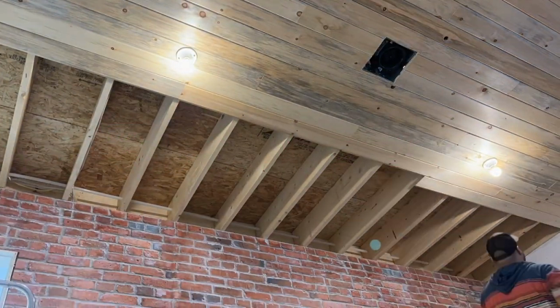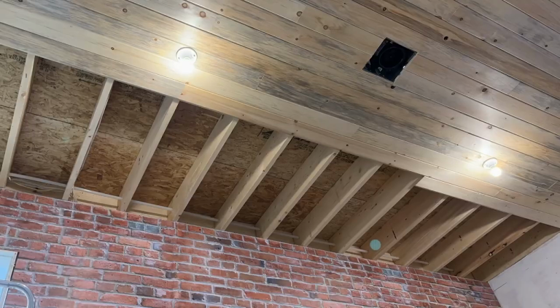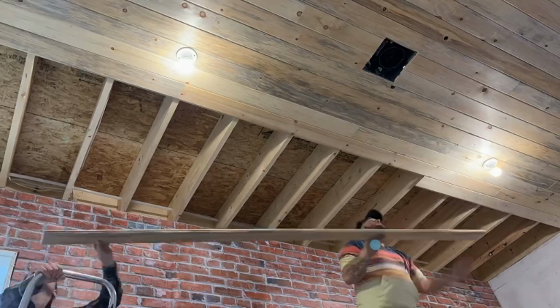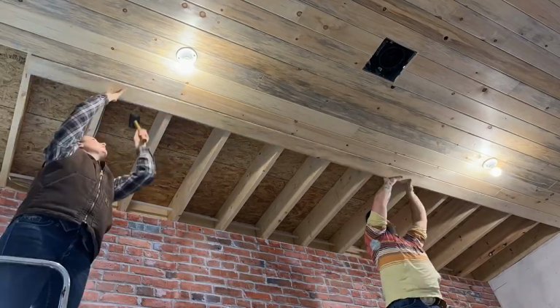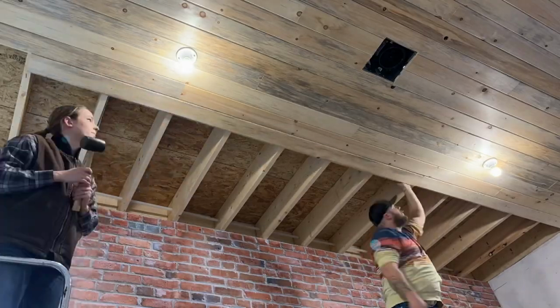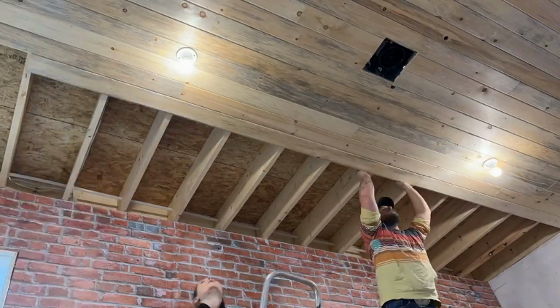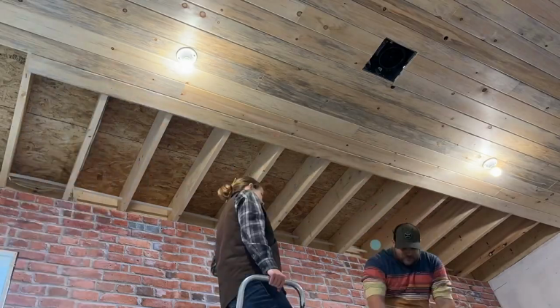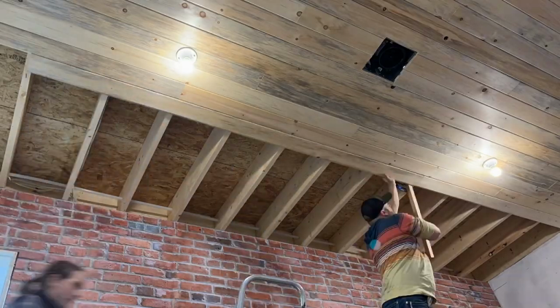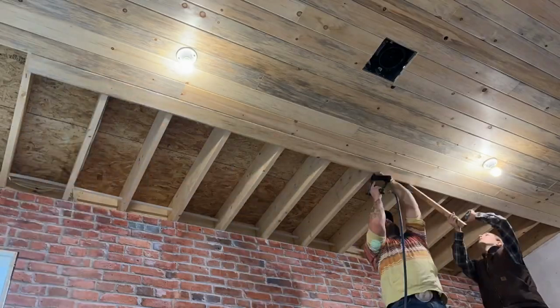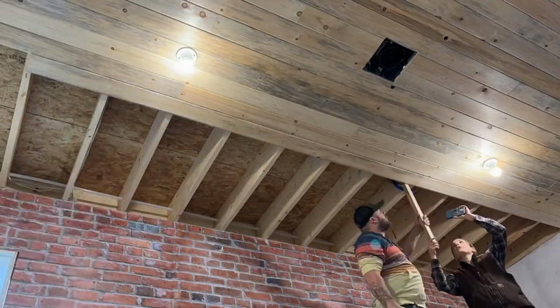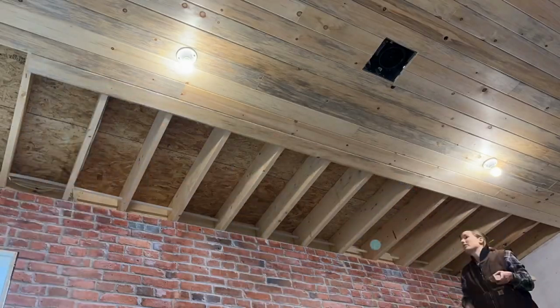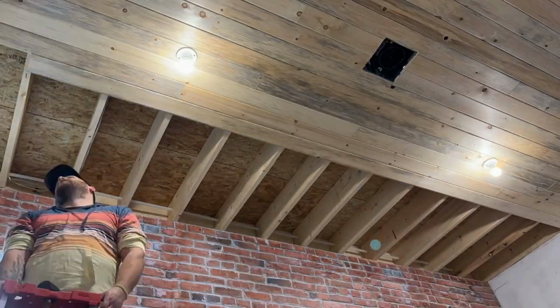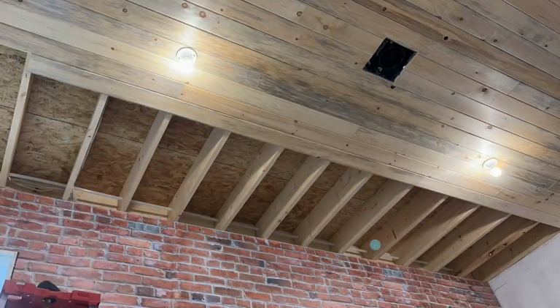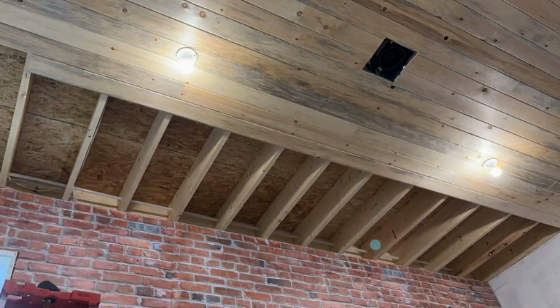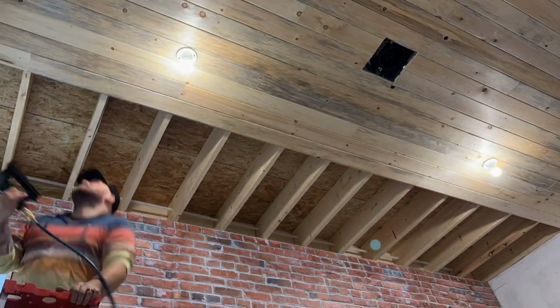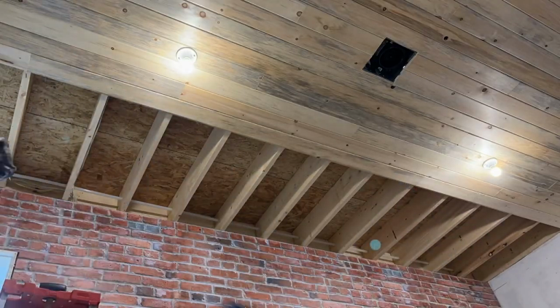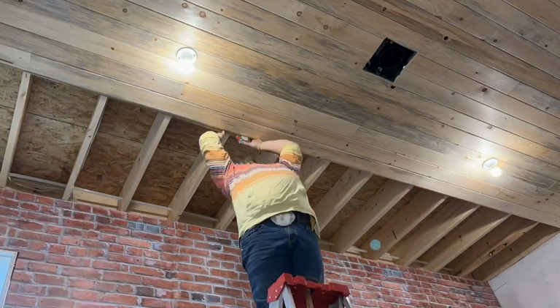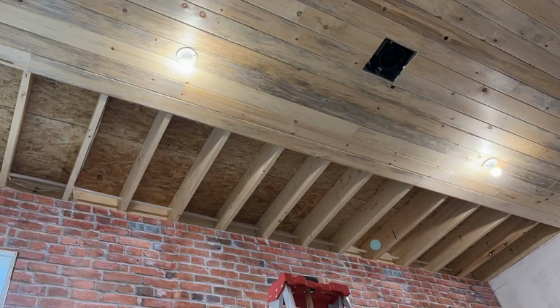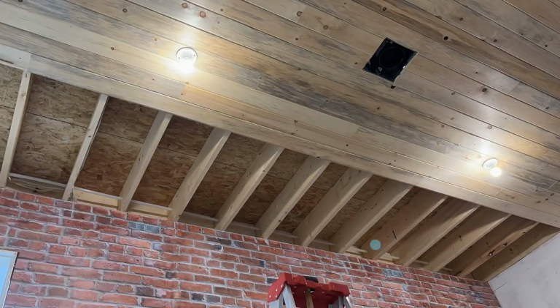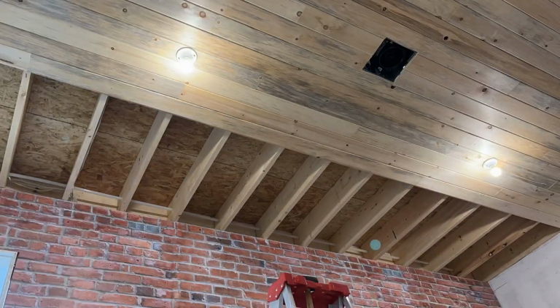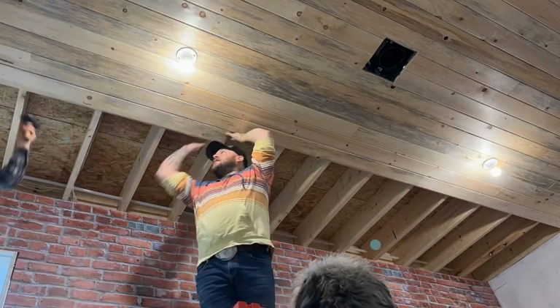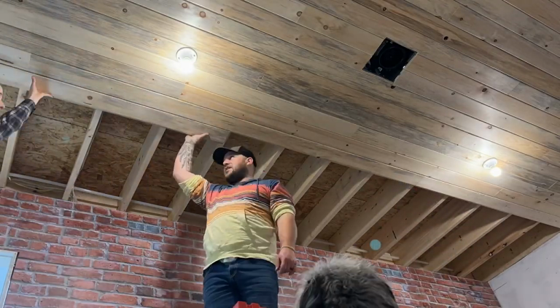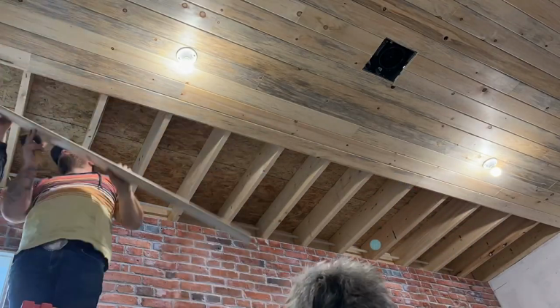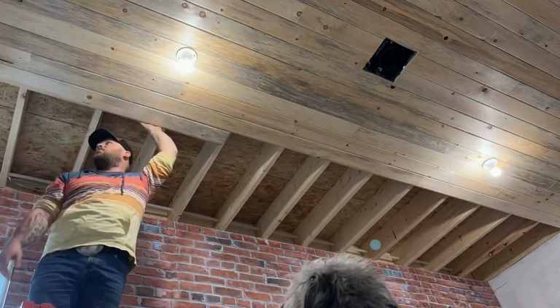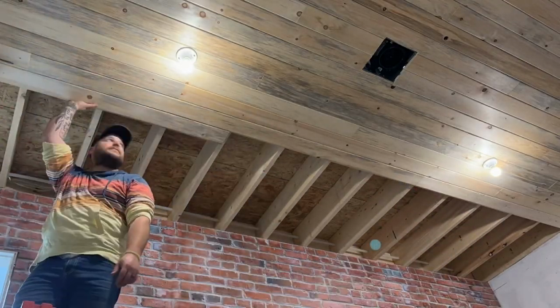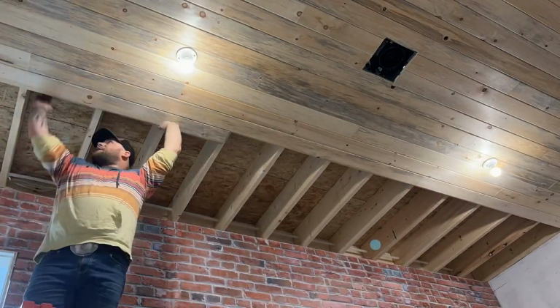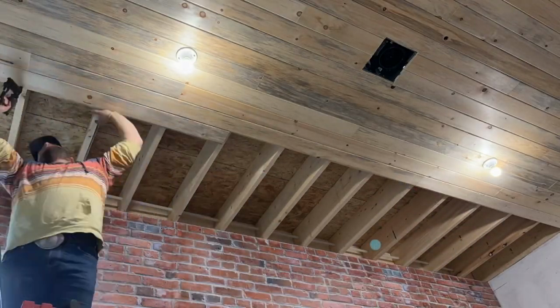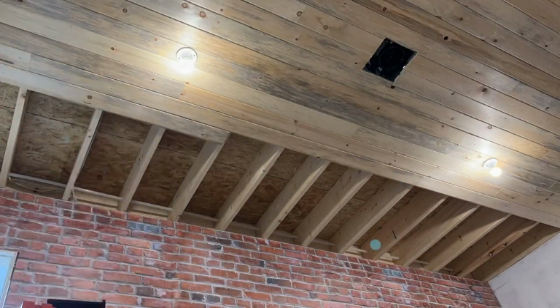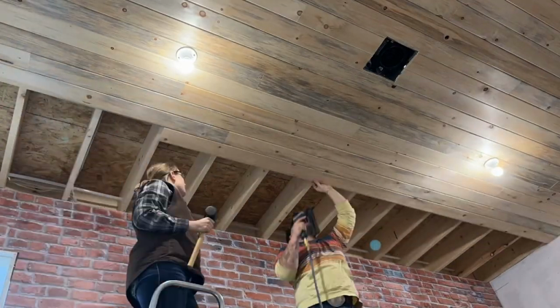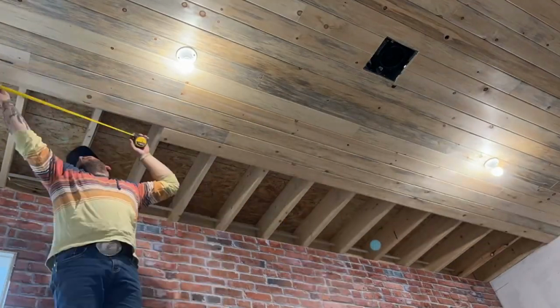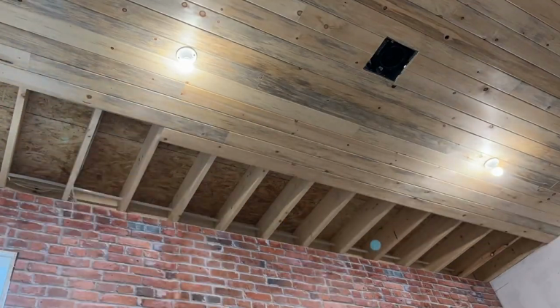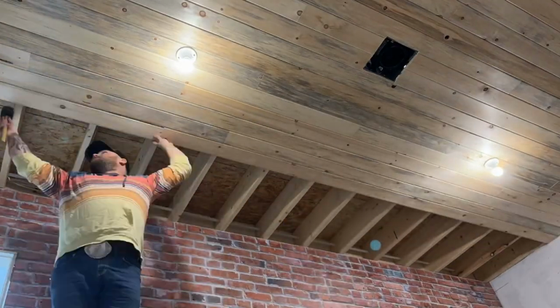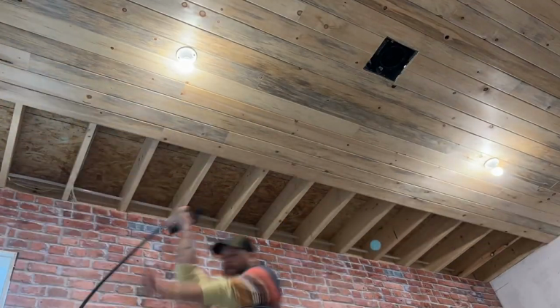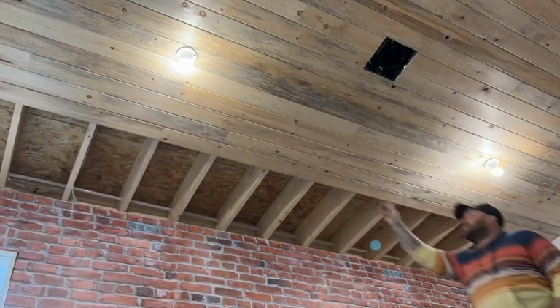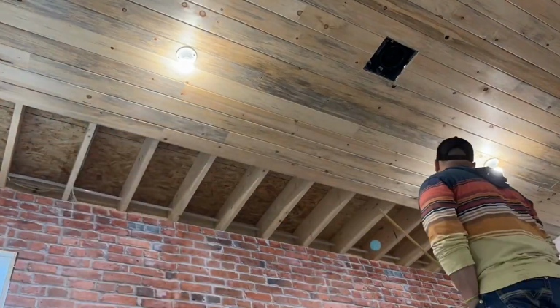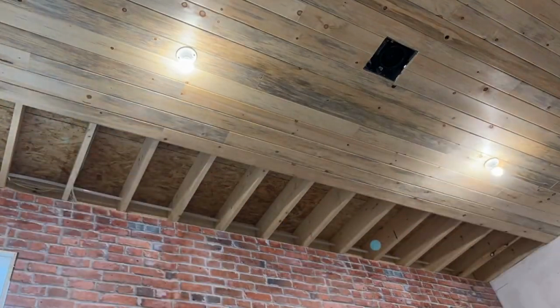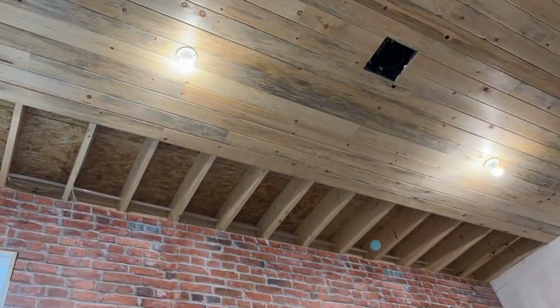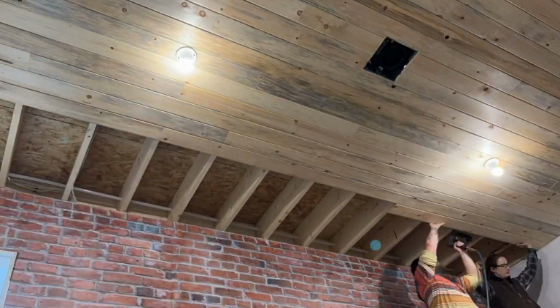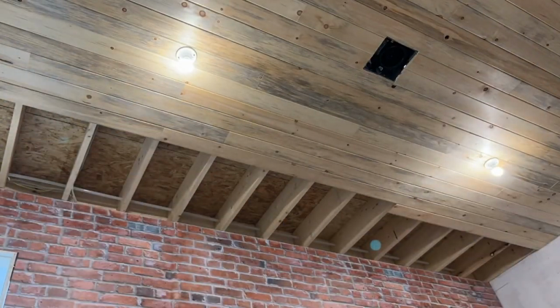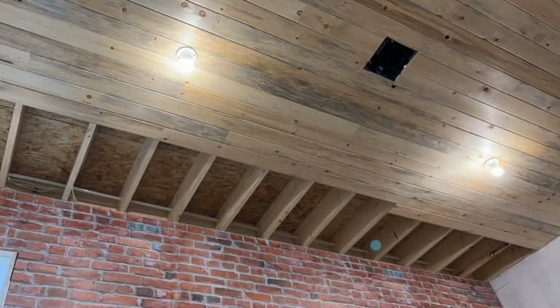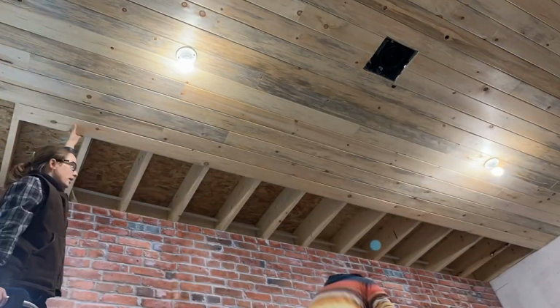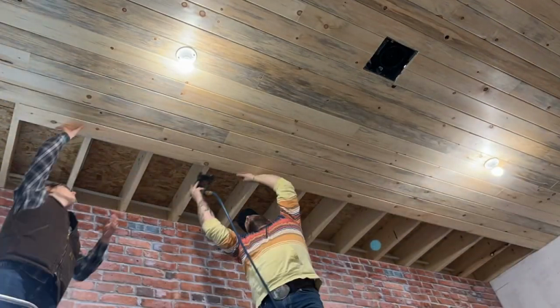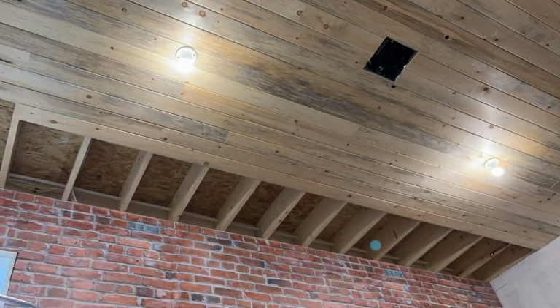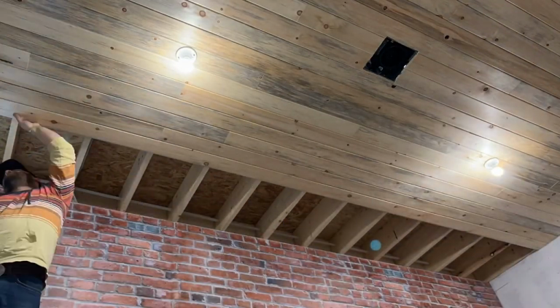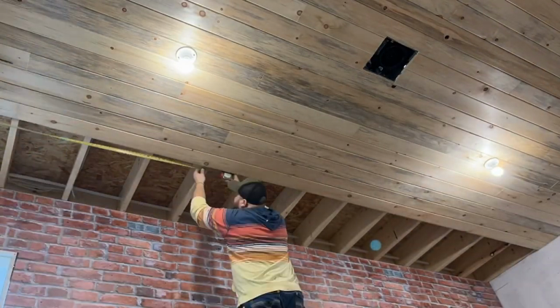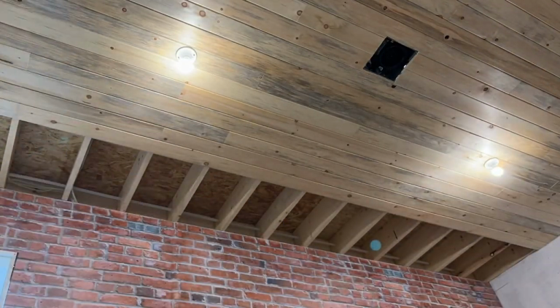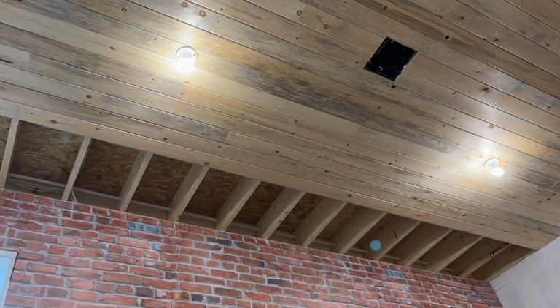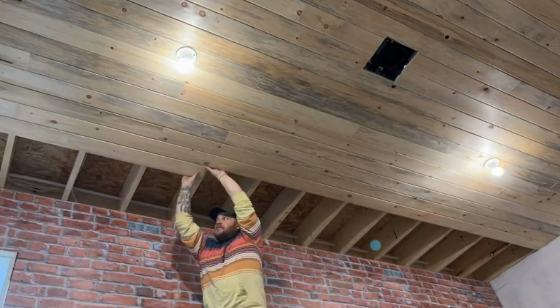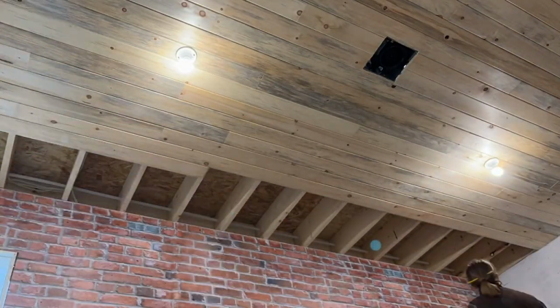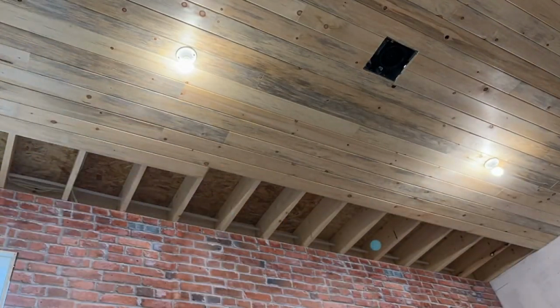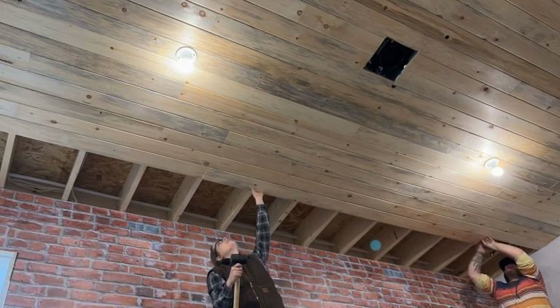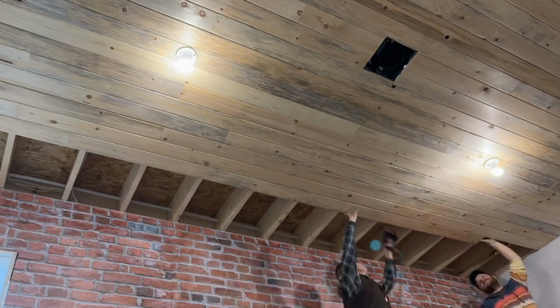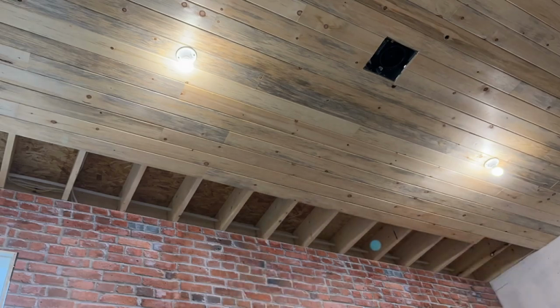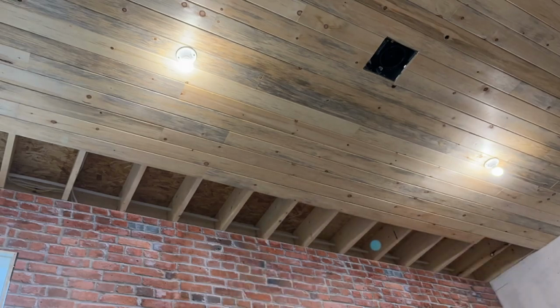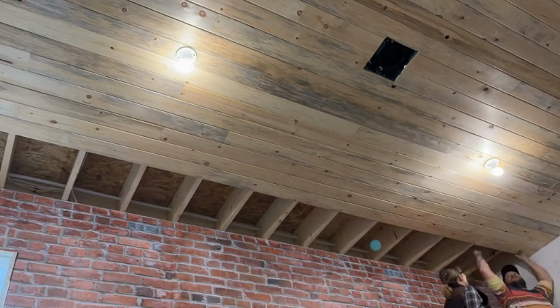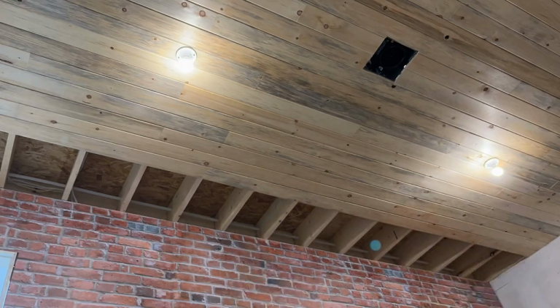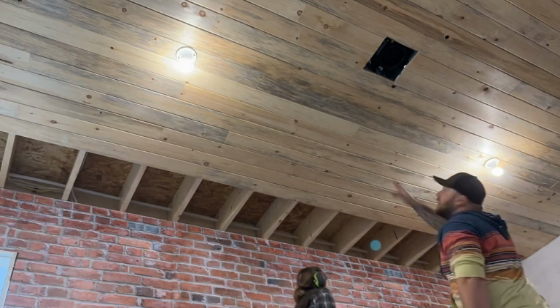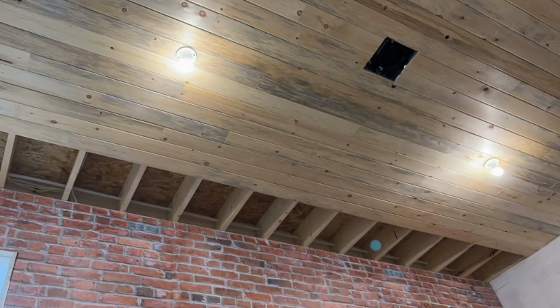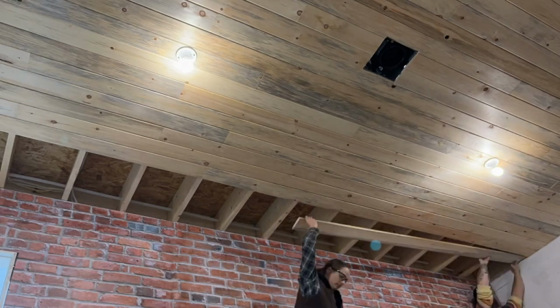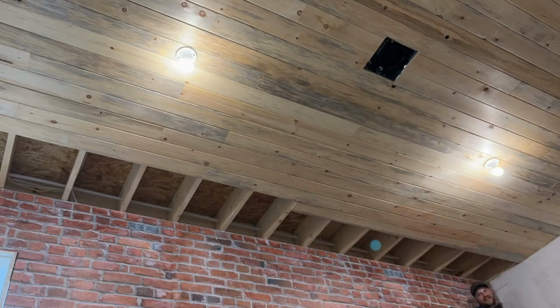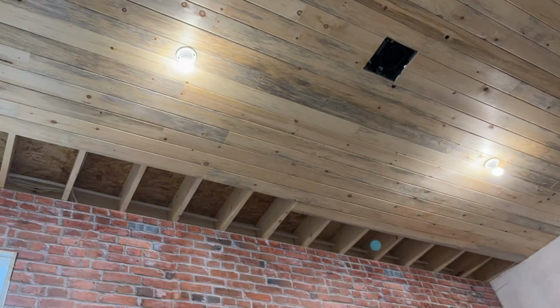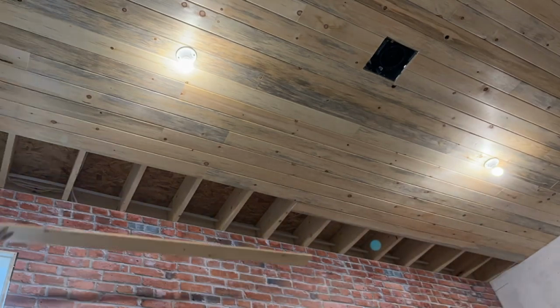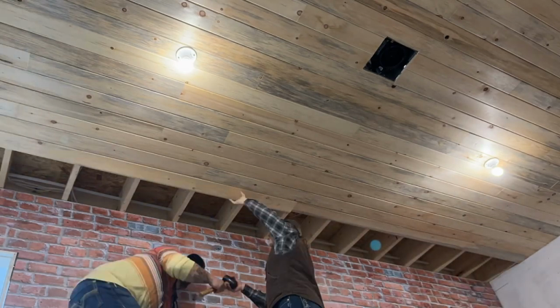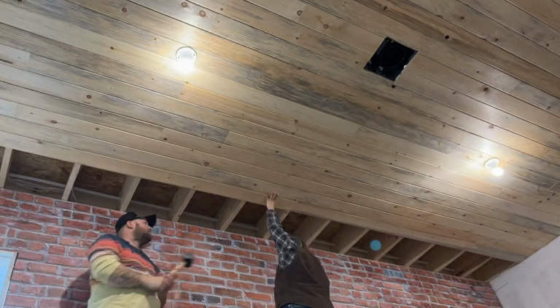After finishing the finicky pieces around the lights and fan, we were on a straightaway. It was as easy as measure, cut, install, and repeat.